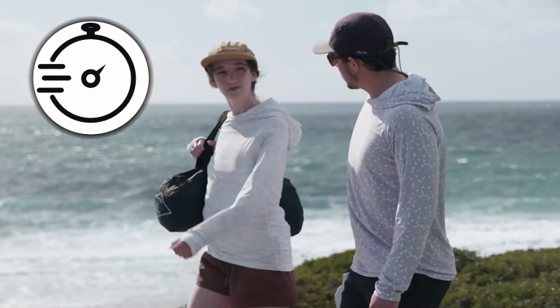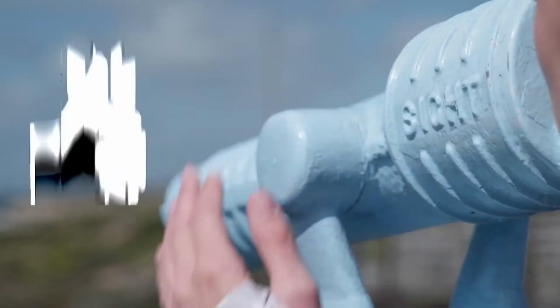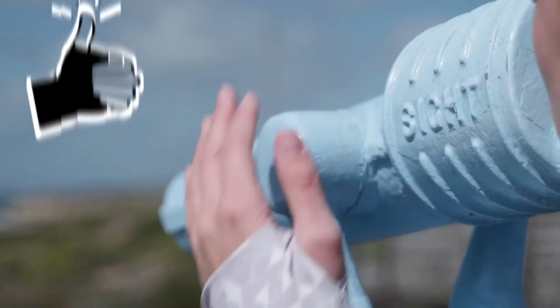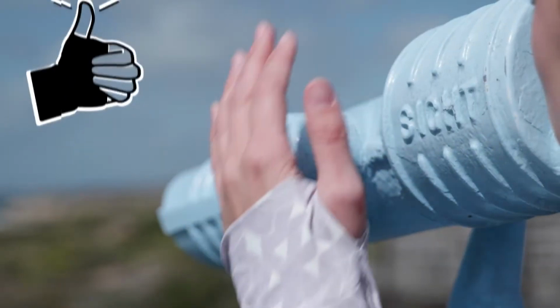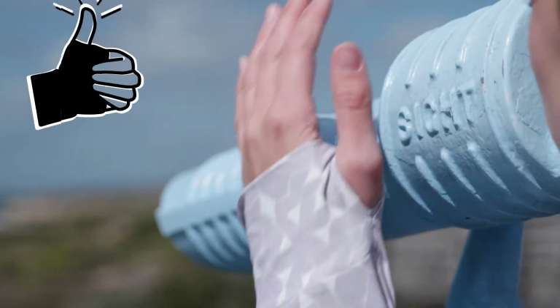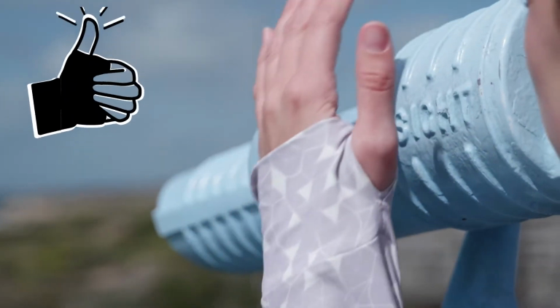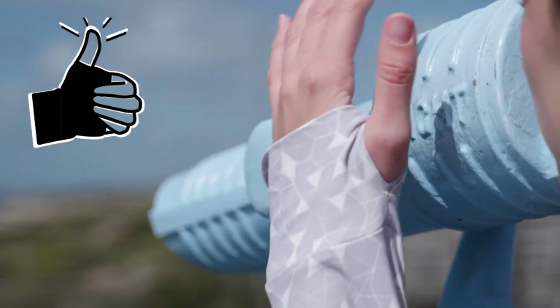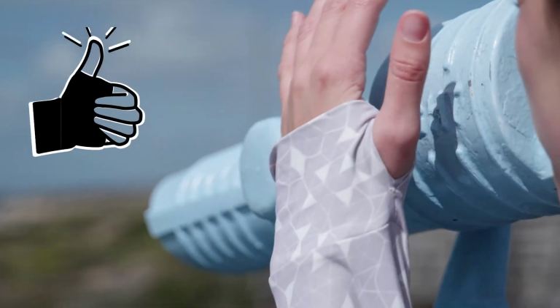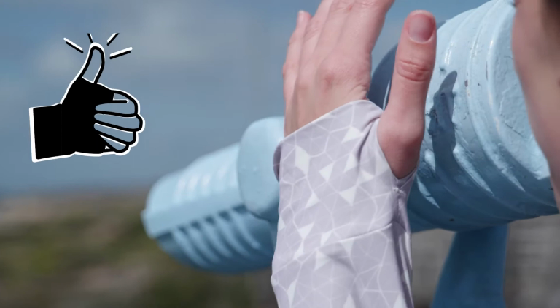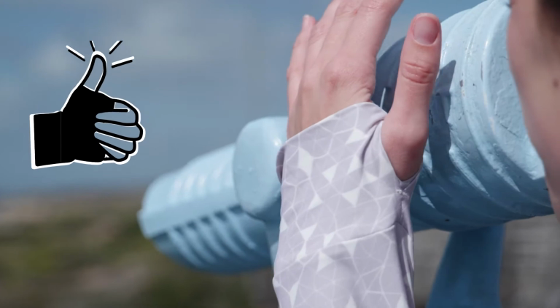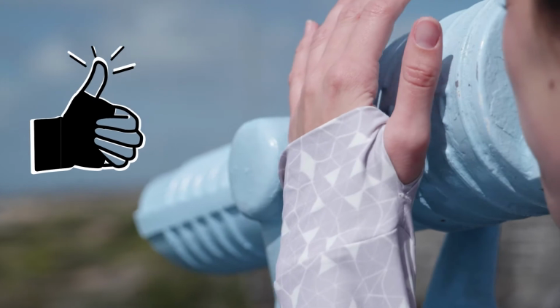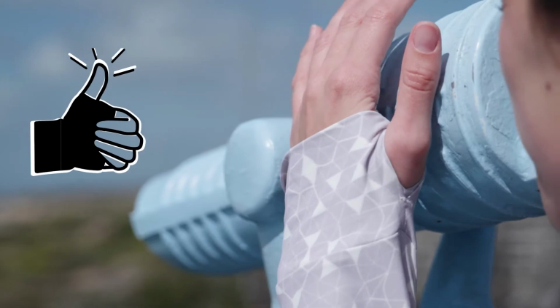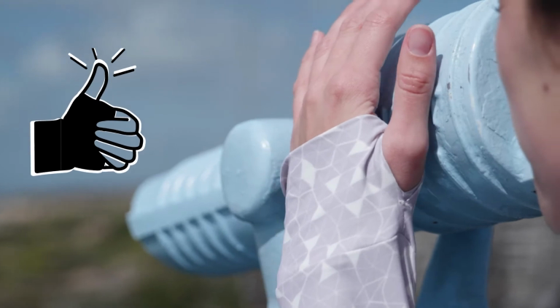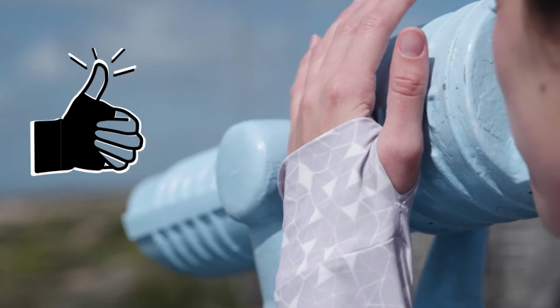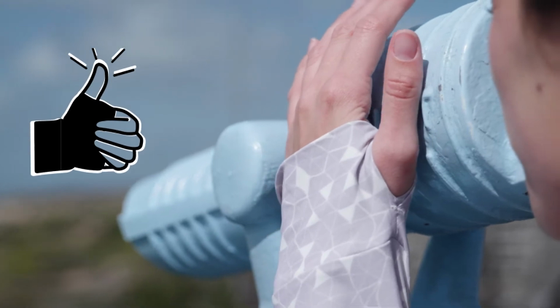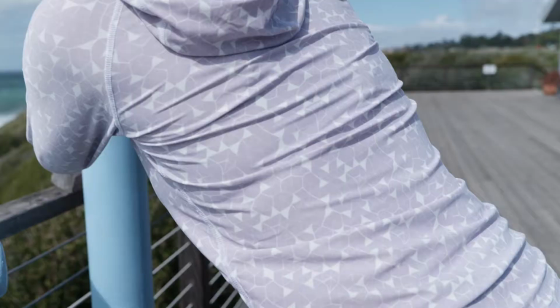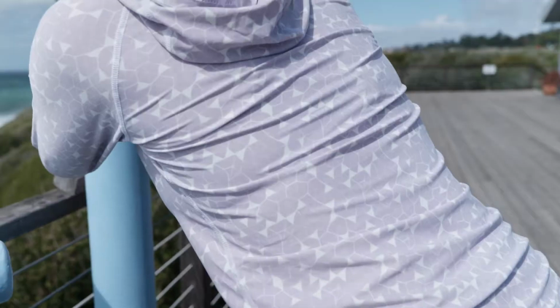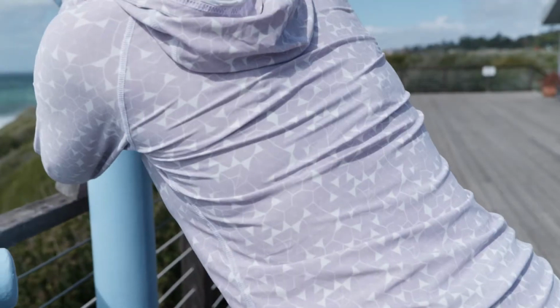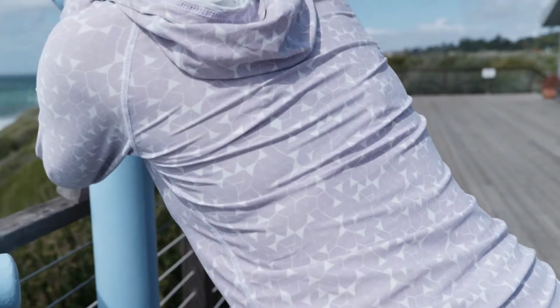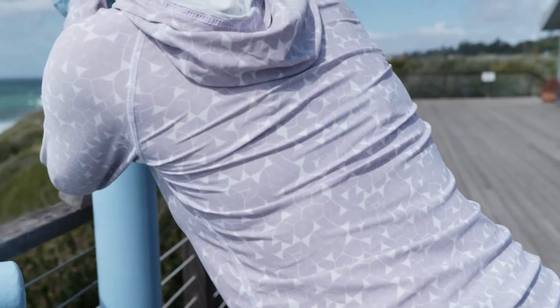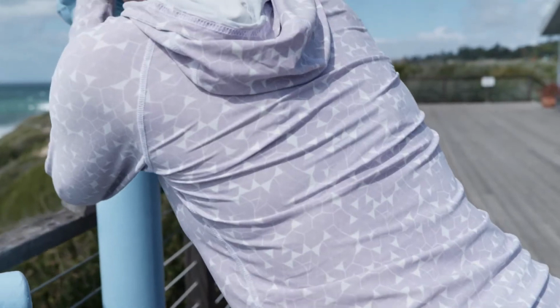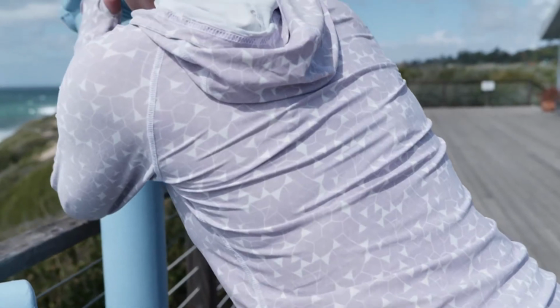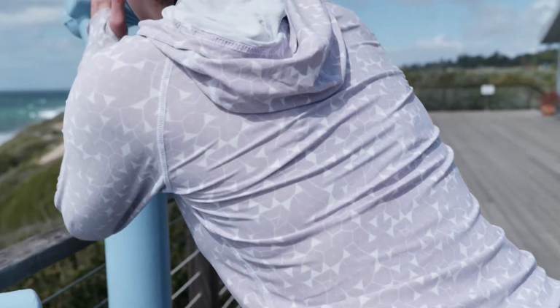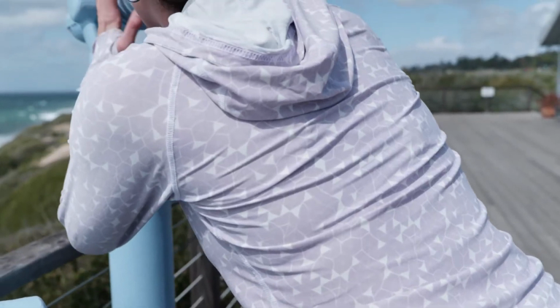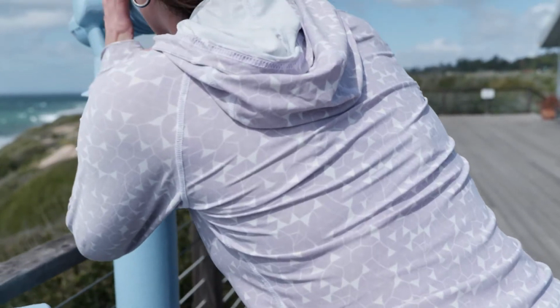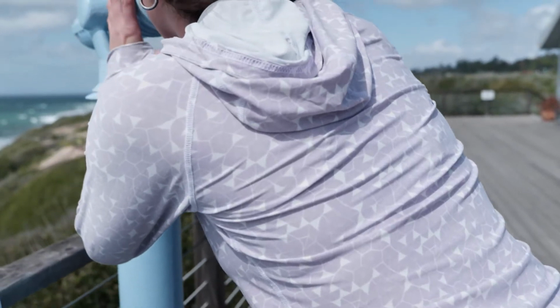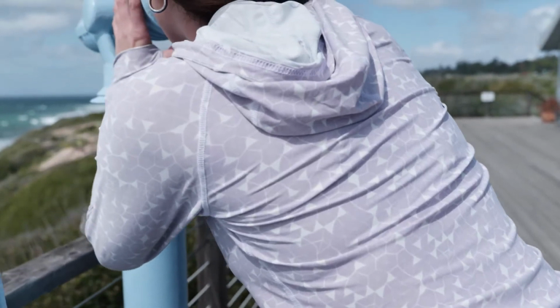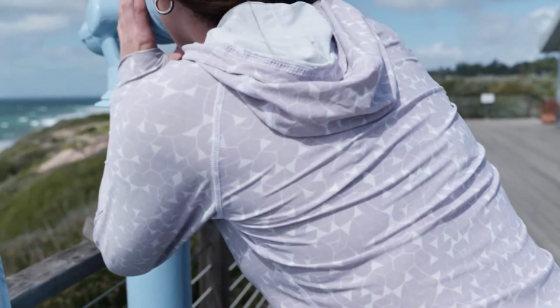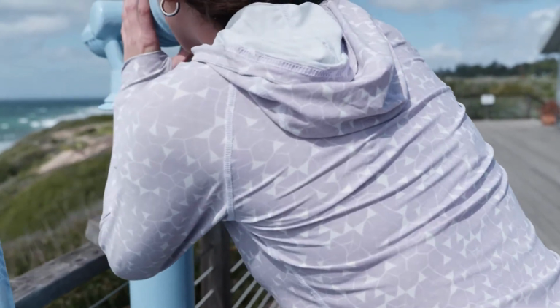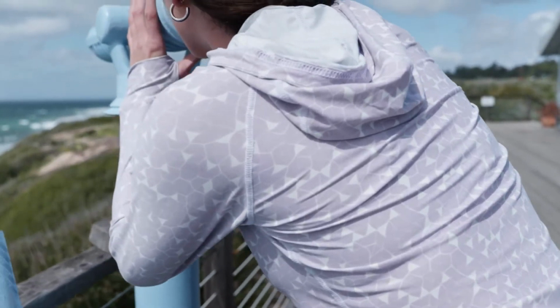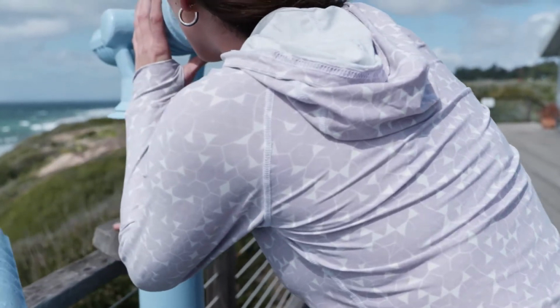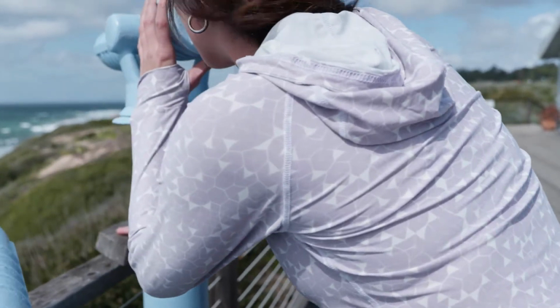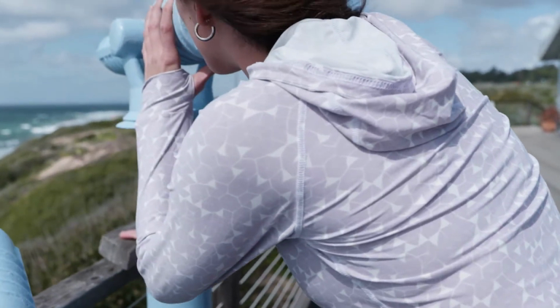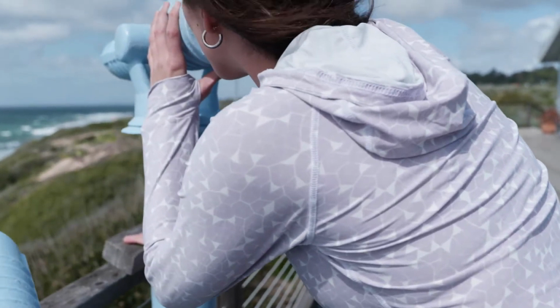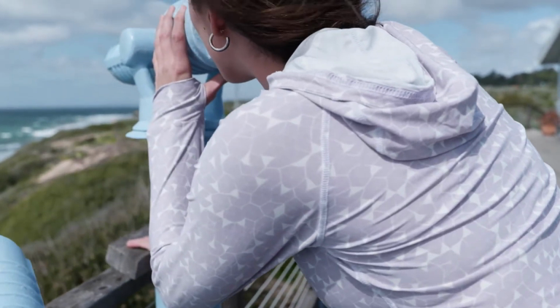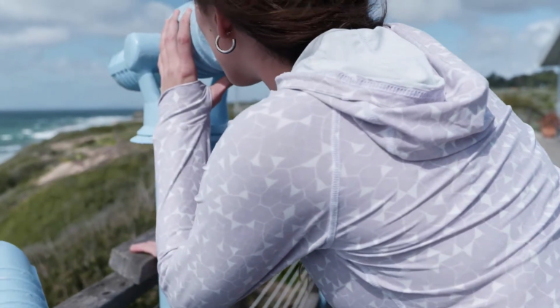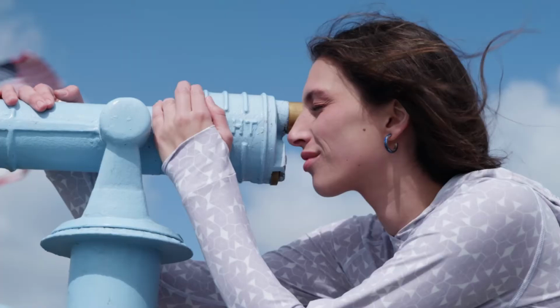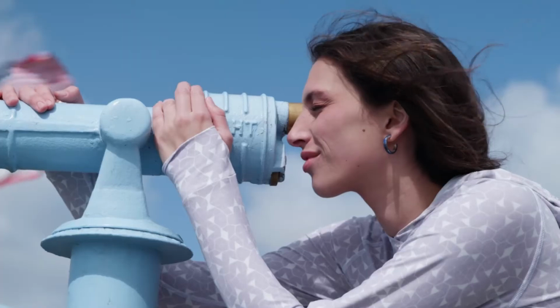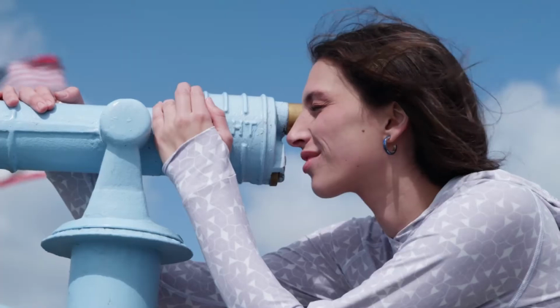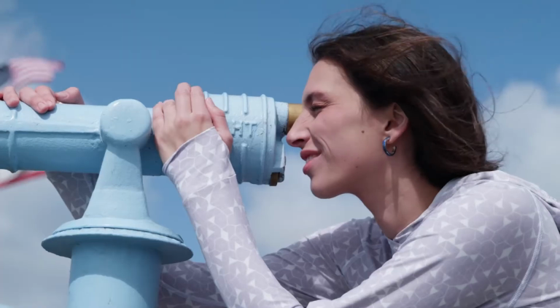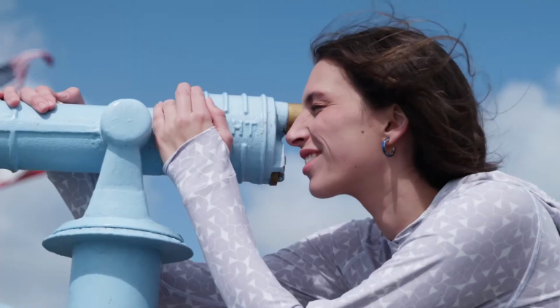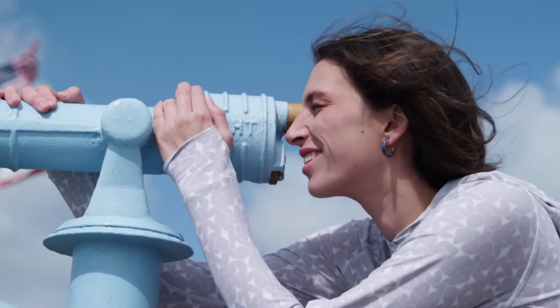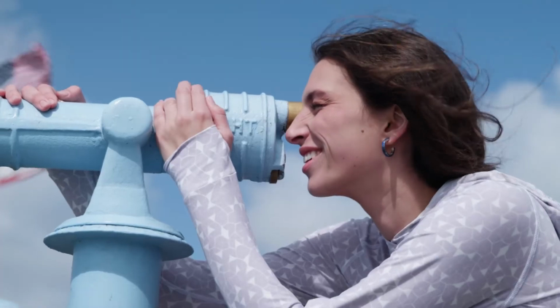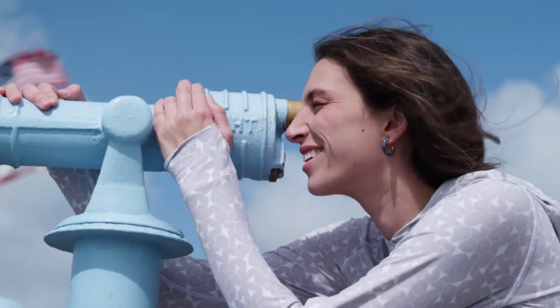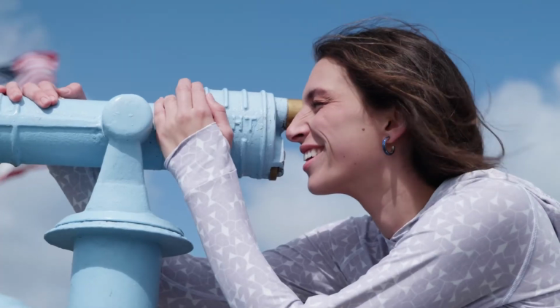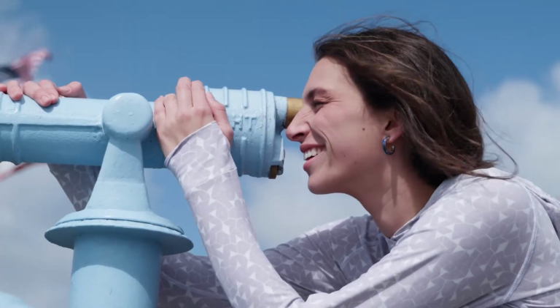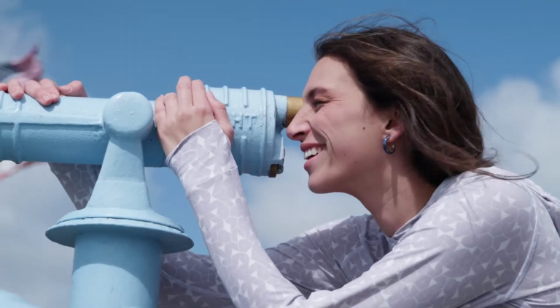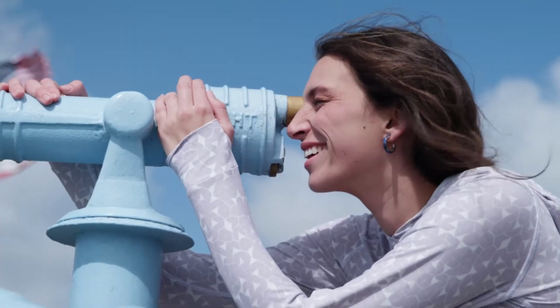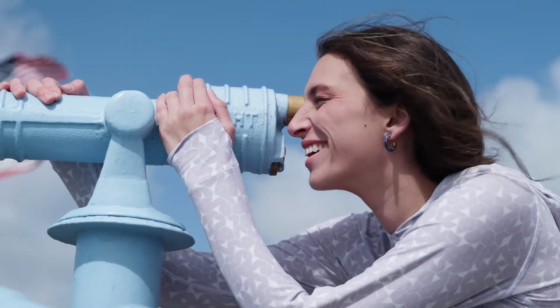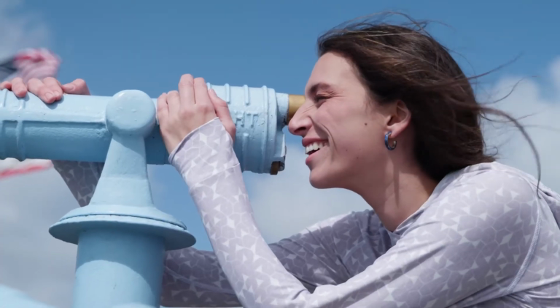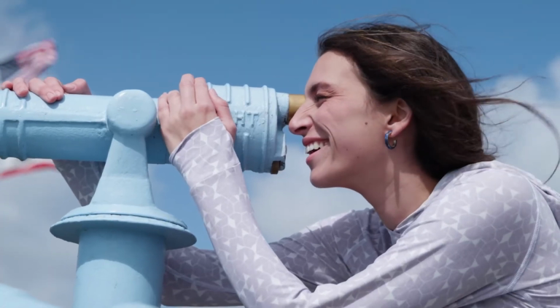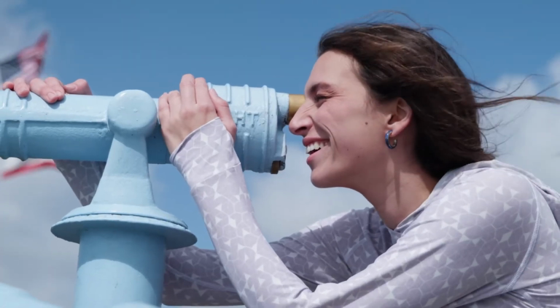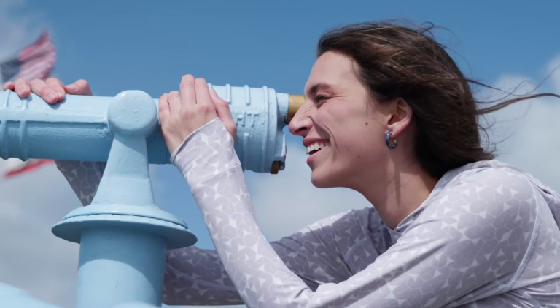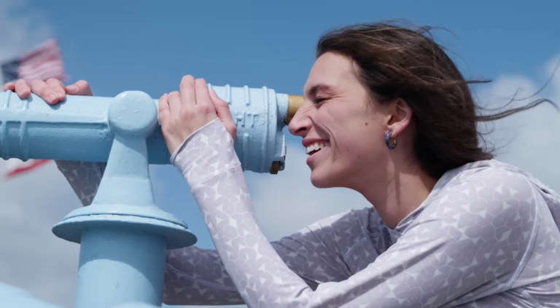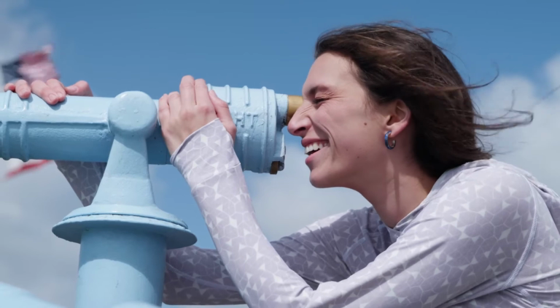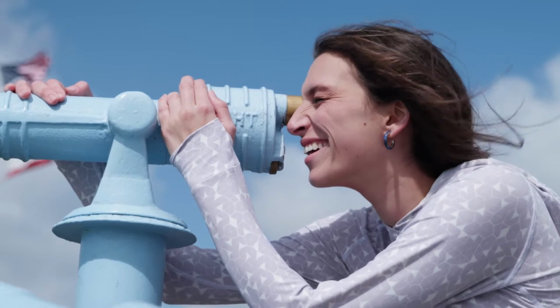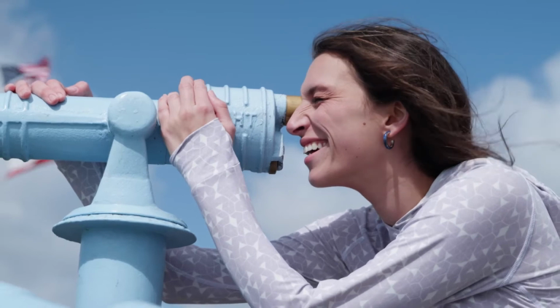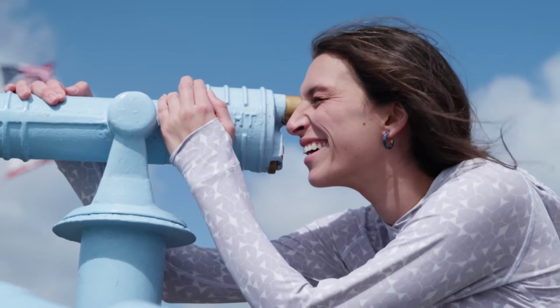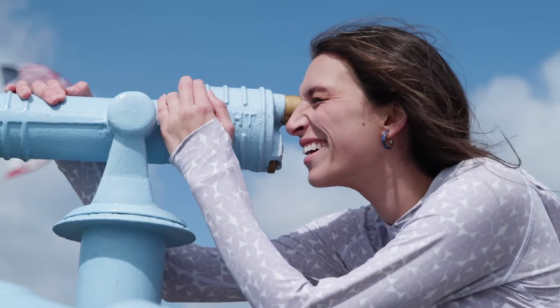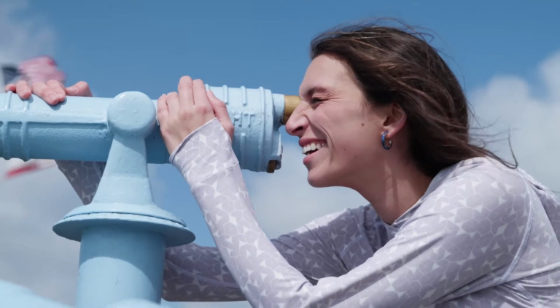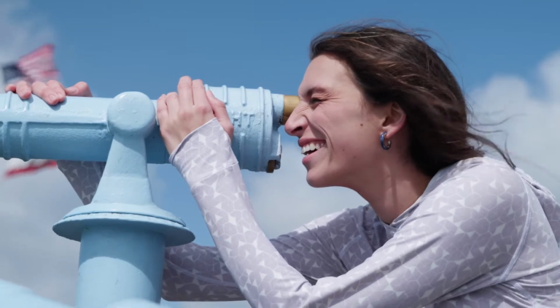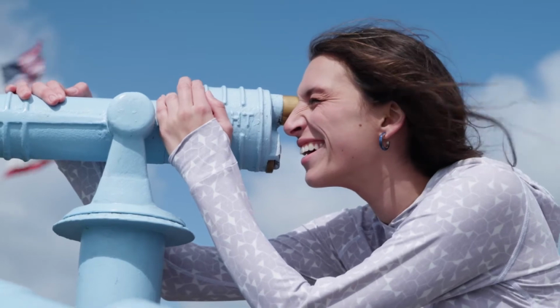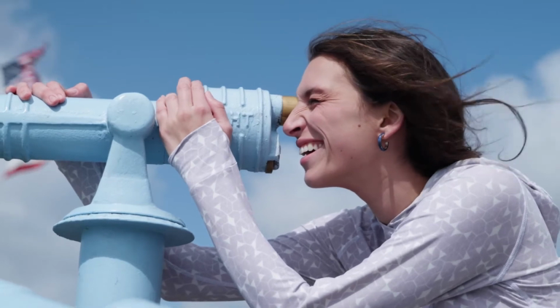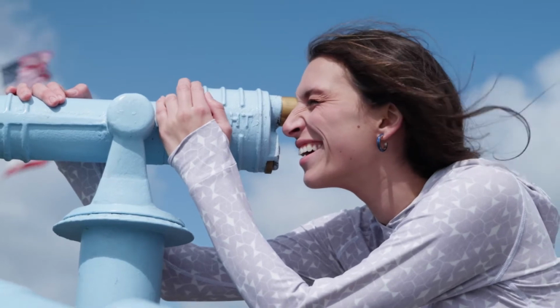With sleeves that cover your hands, a spacious hood, and a long torso, you will be protected from UV rays no matter what your day may bring.